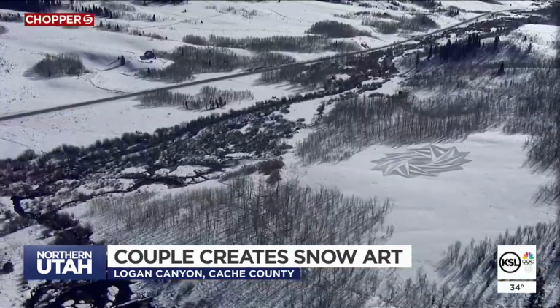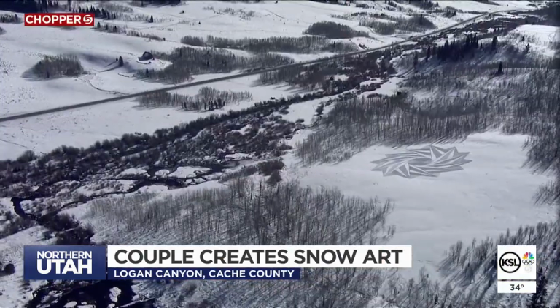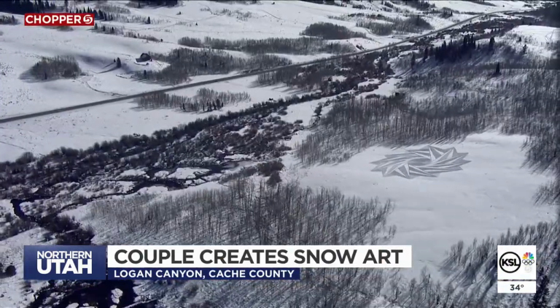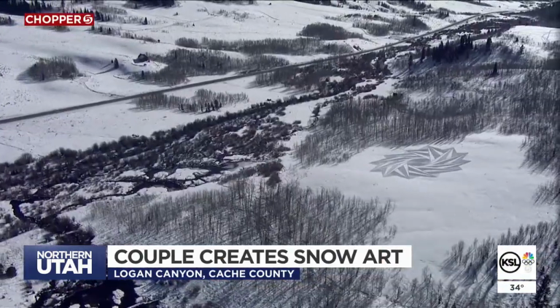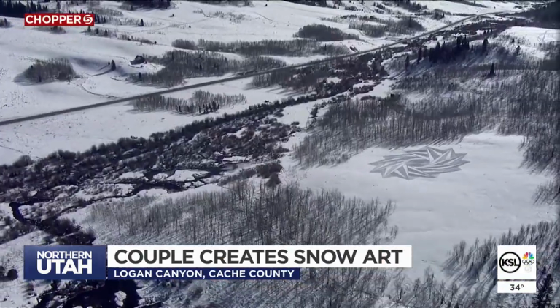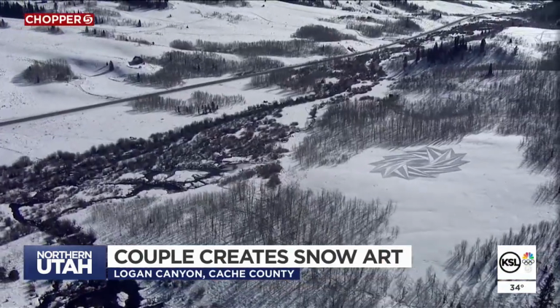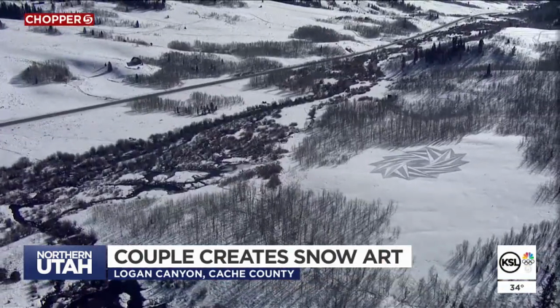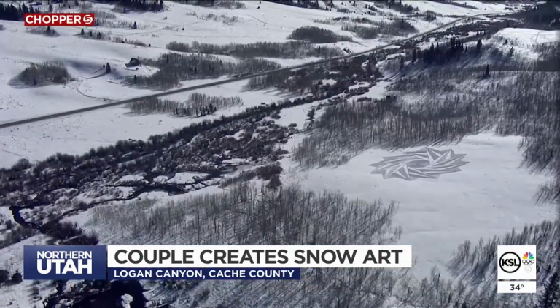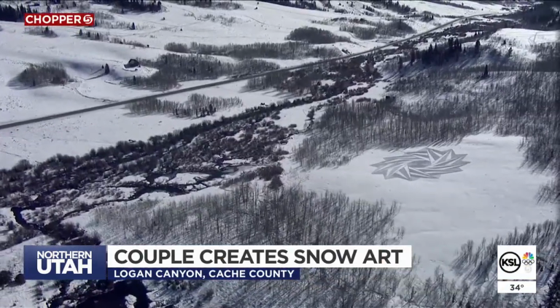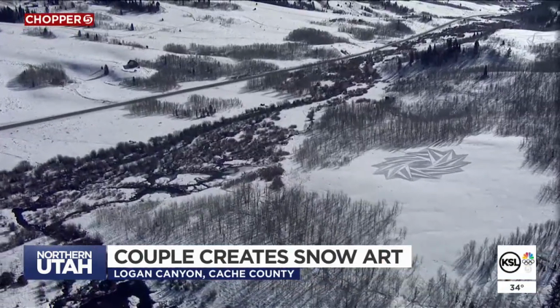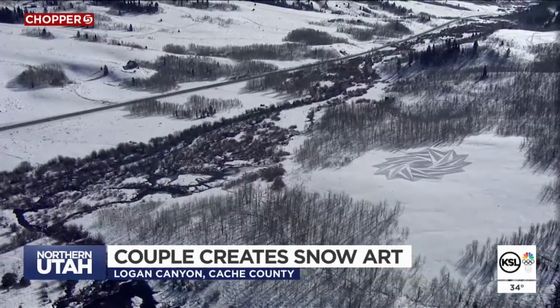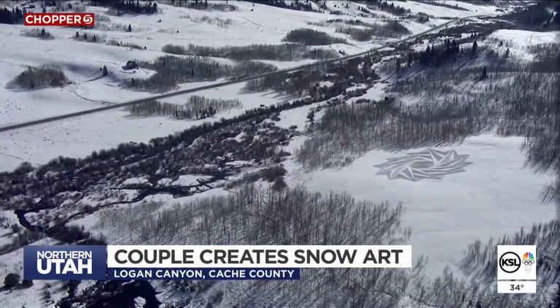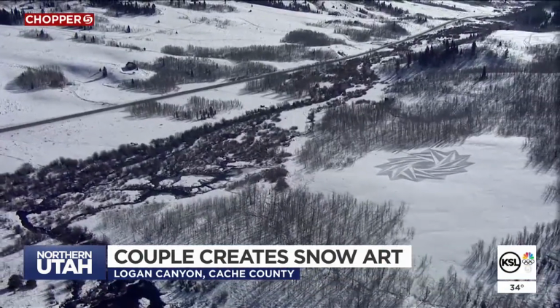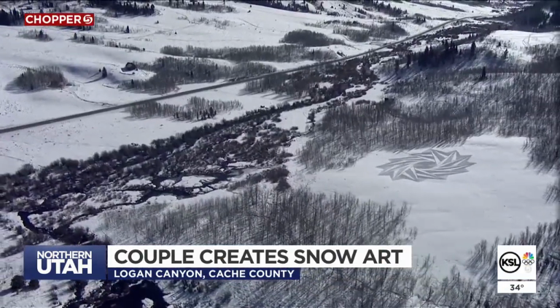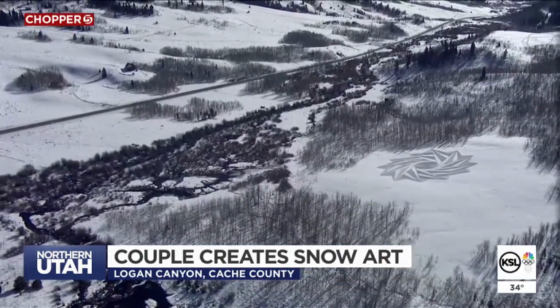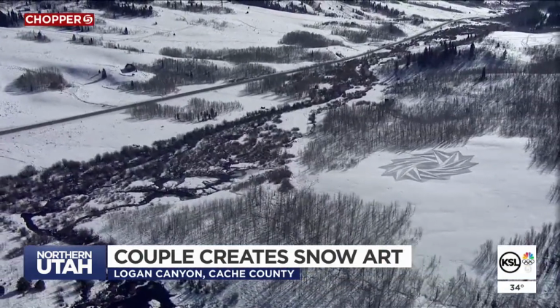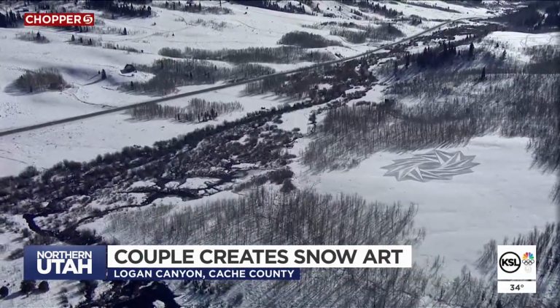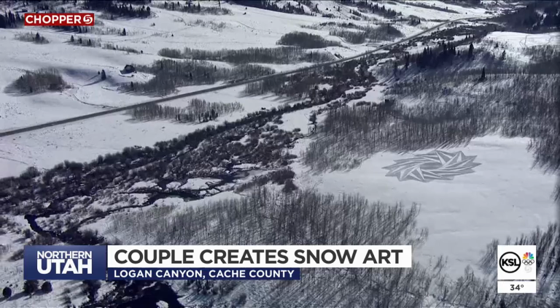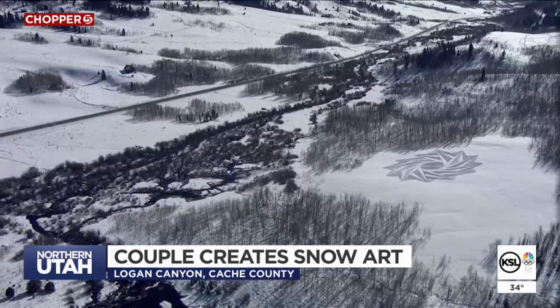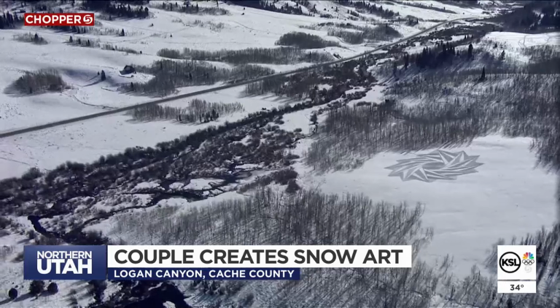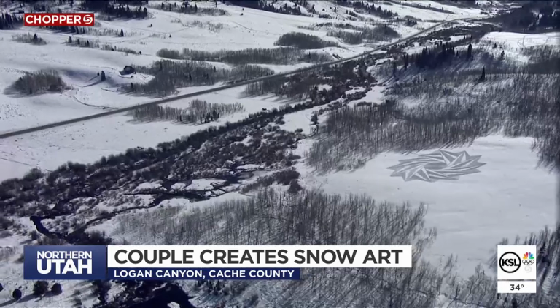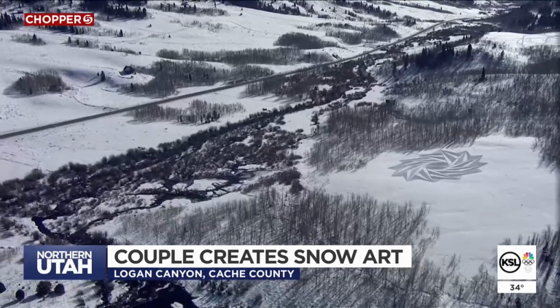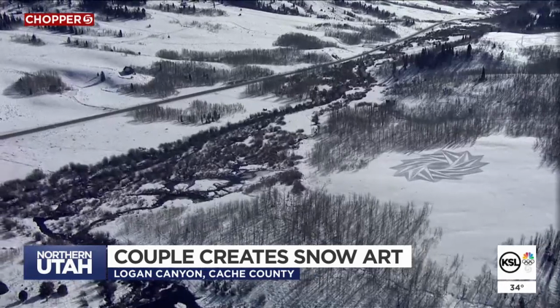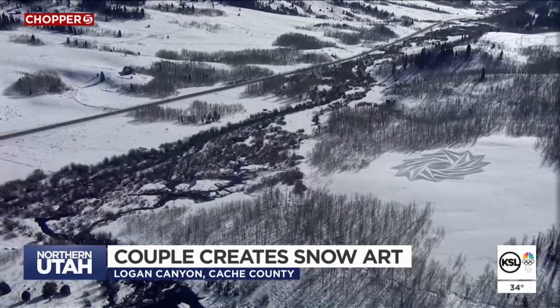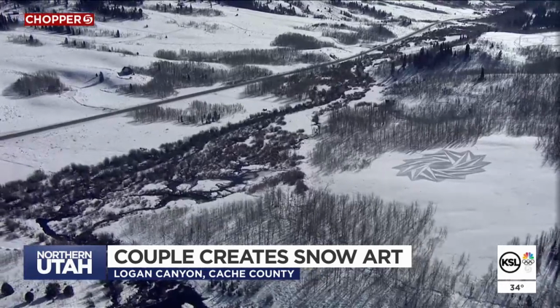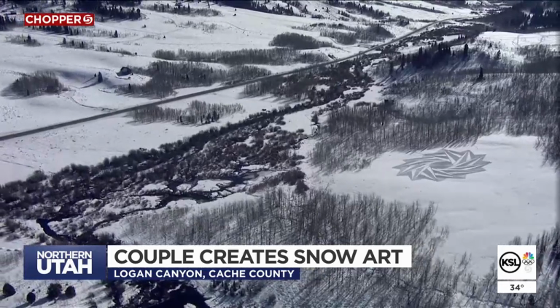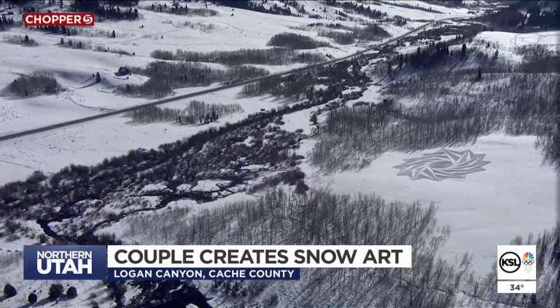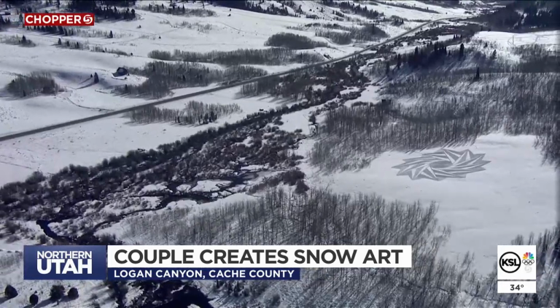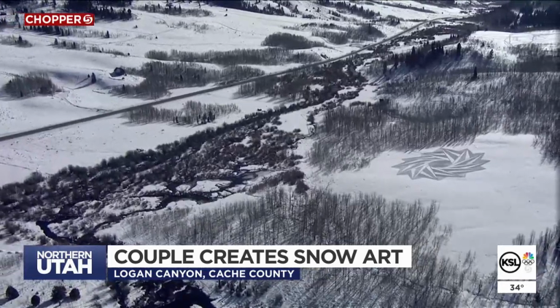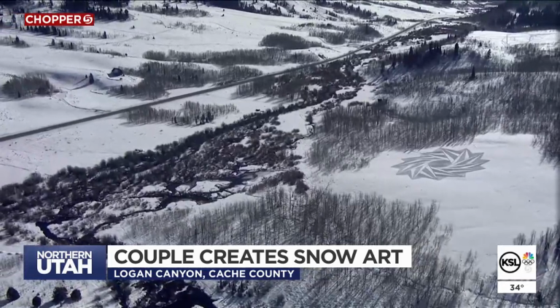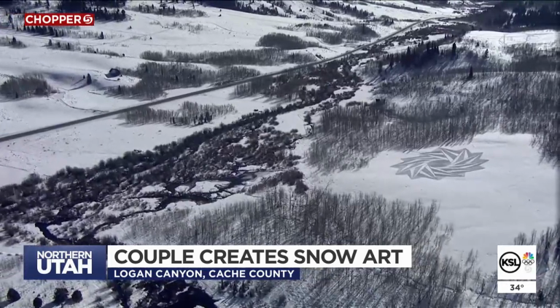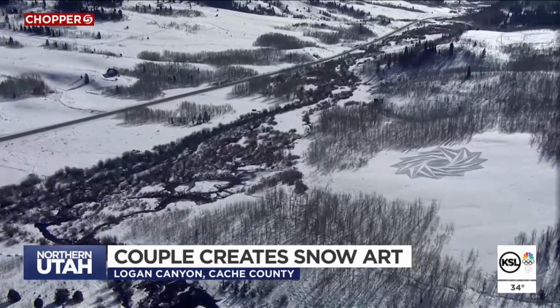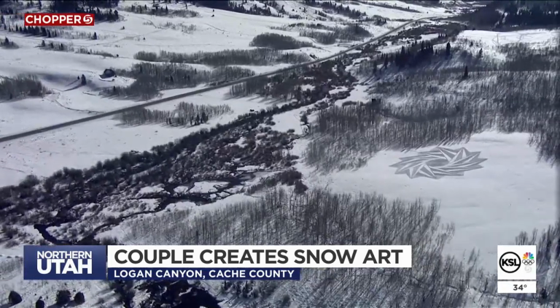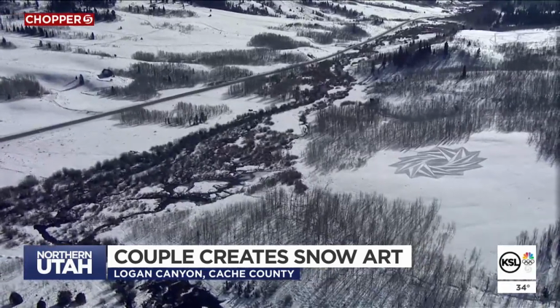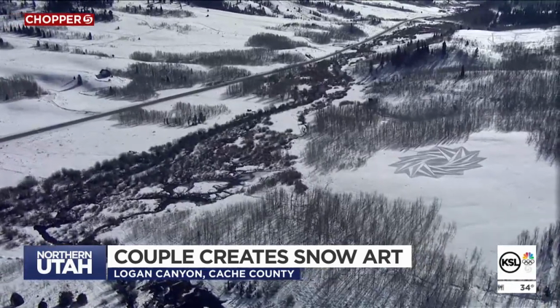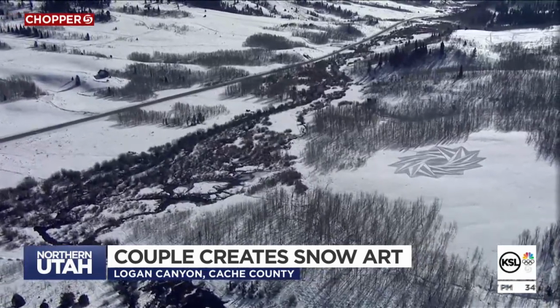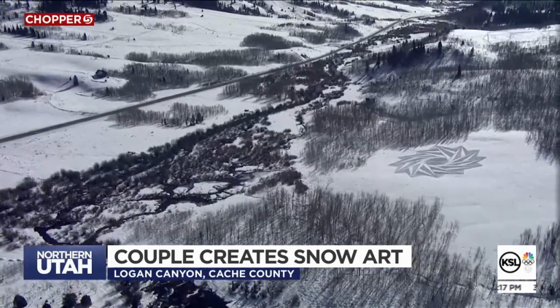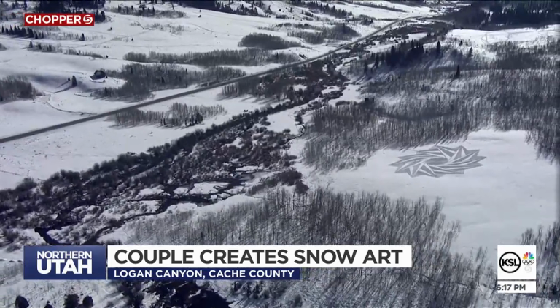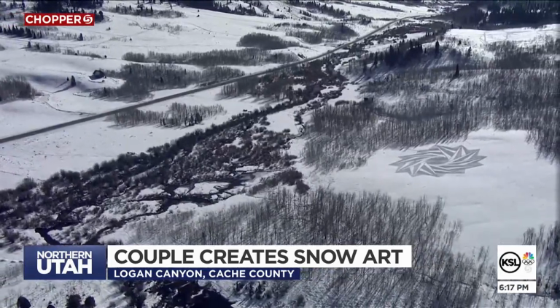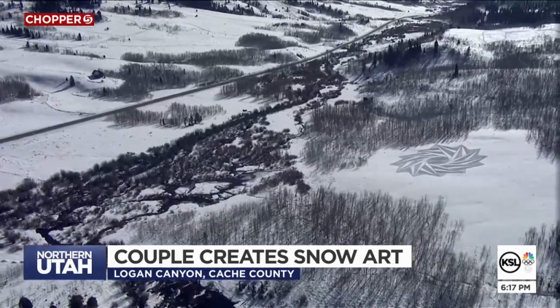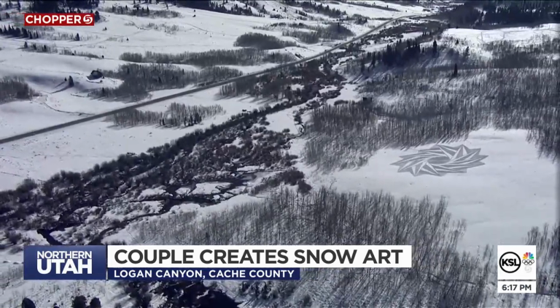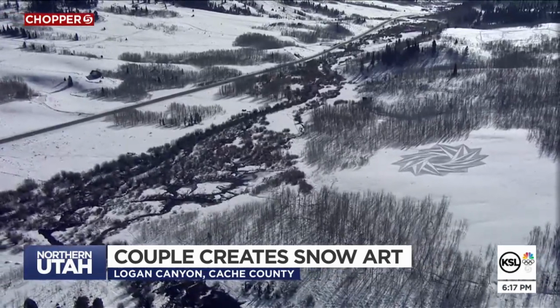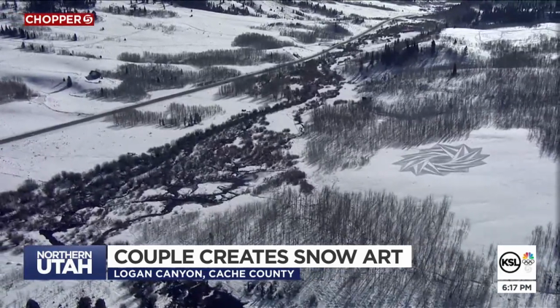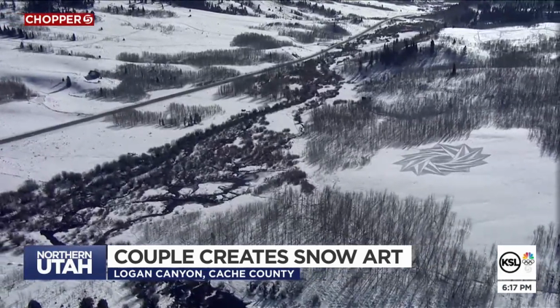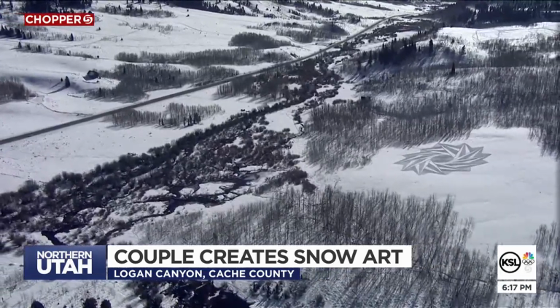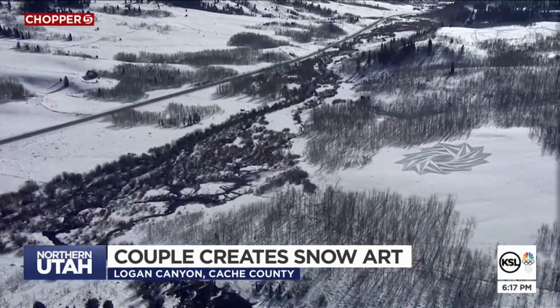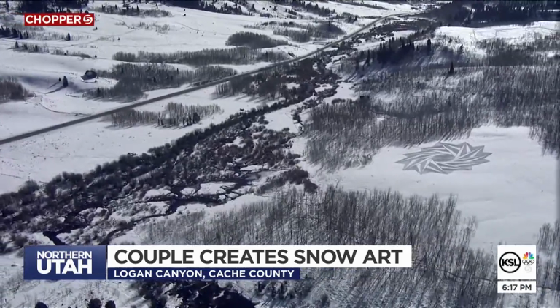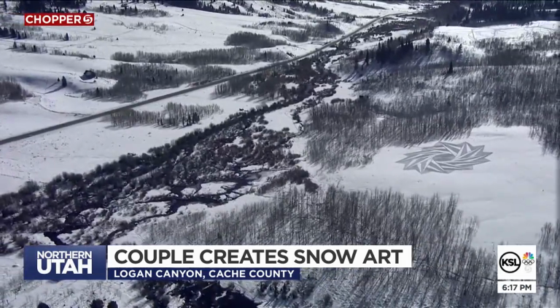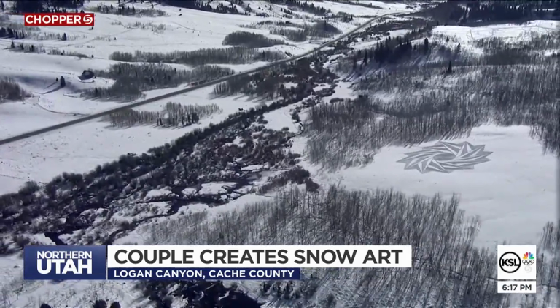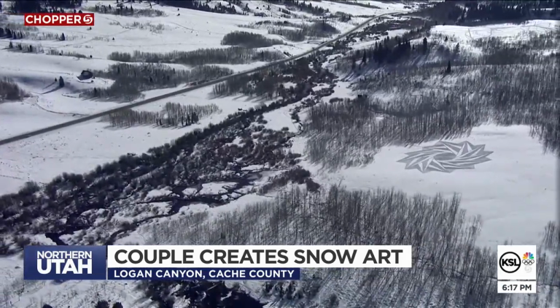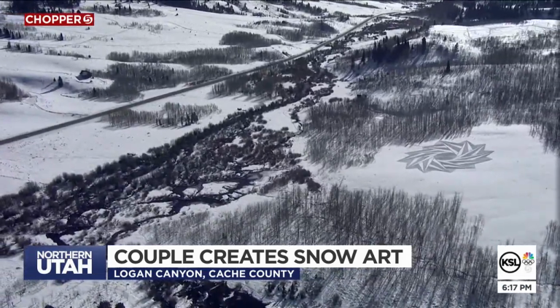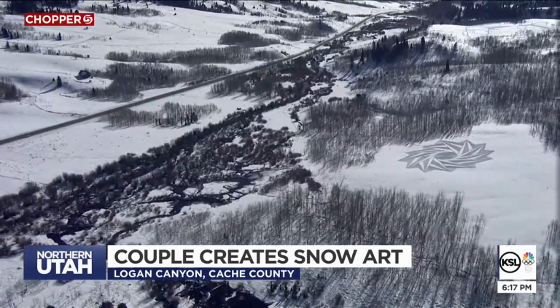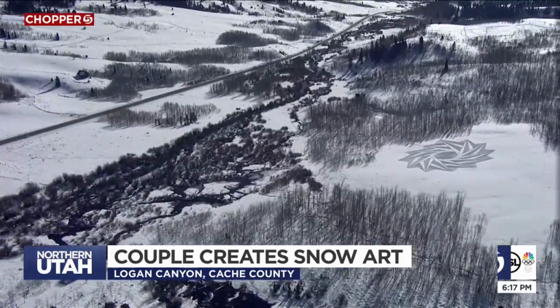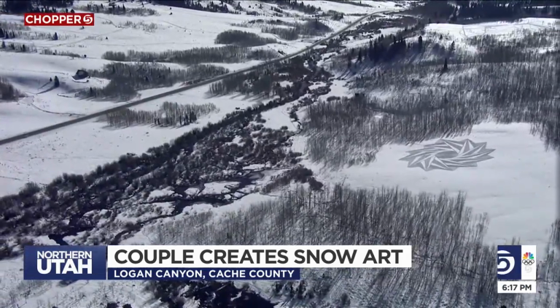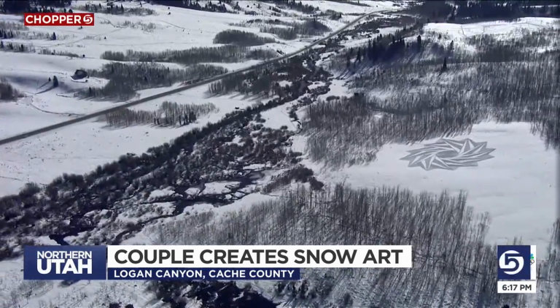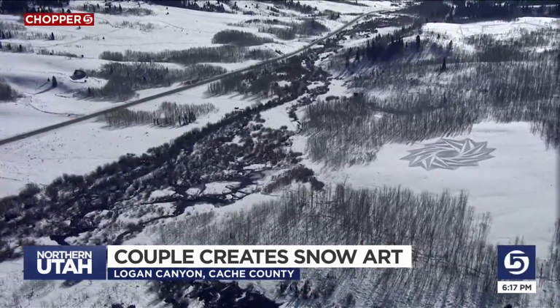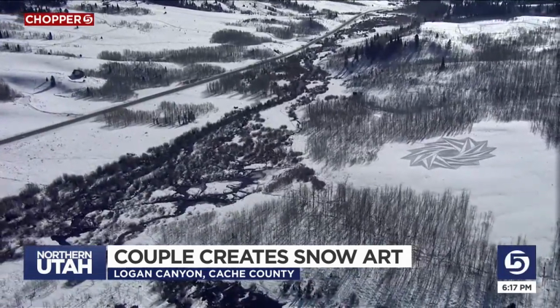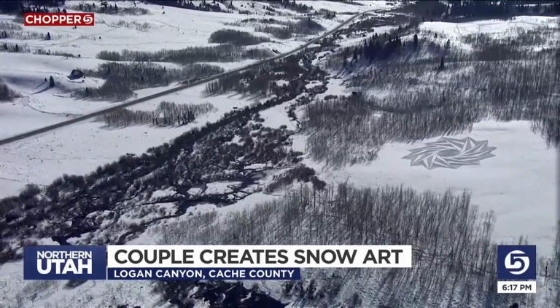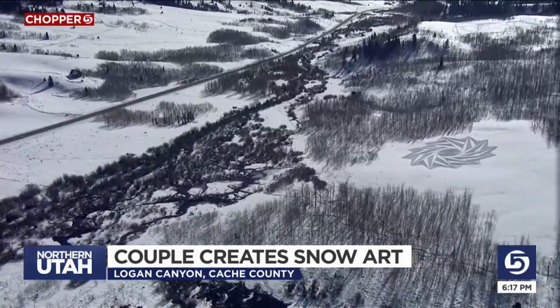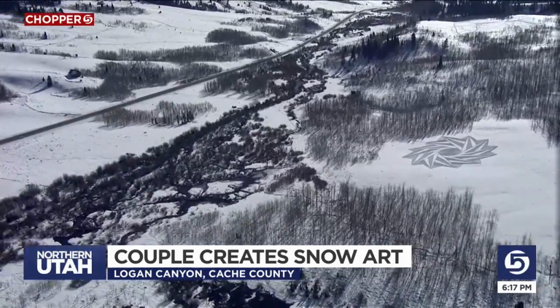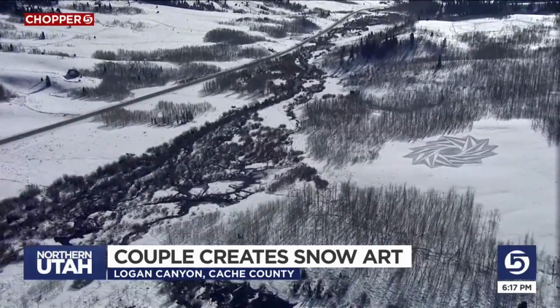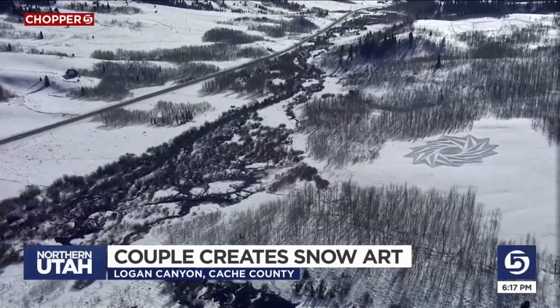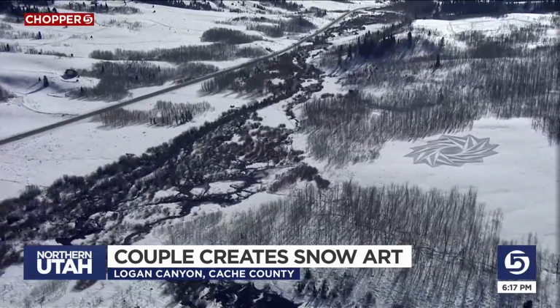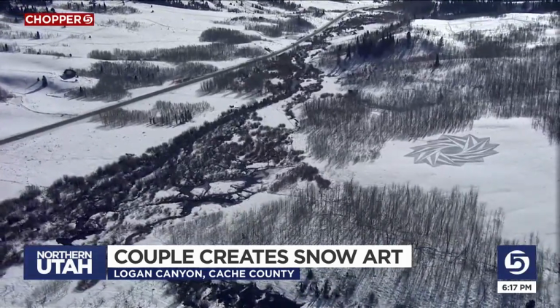And this winter, getting to that next solid storm can take some patience, too. Mike Anderson, KSL 5 News.